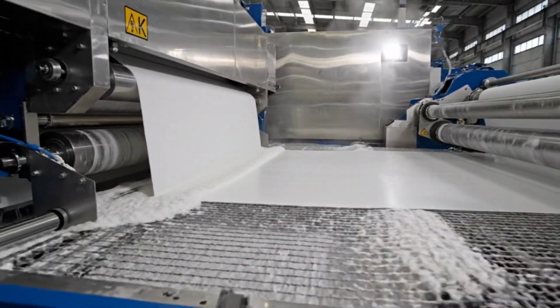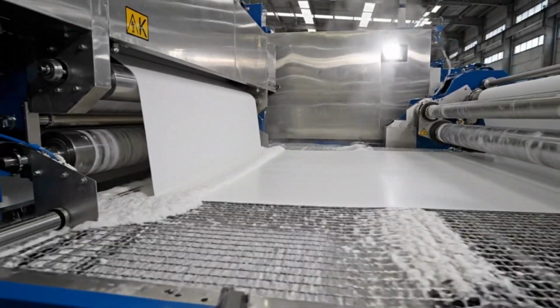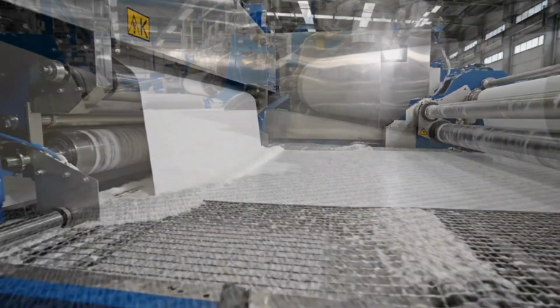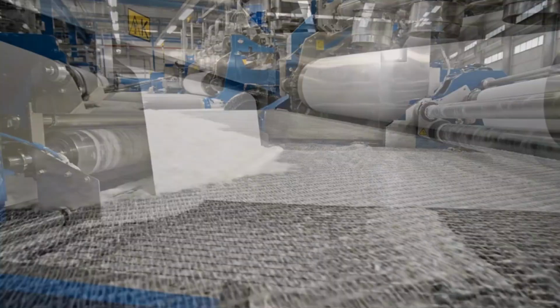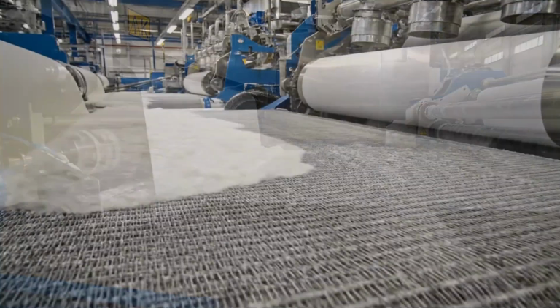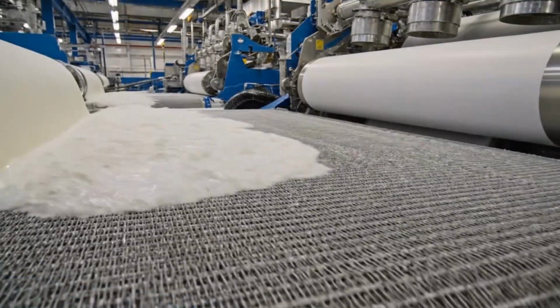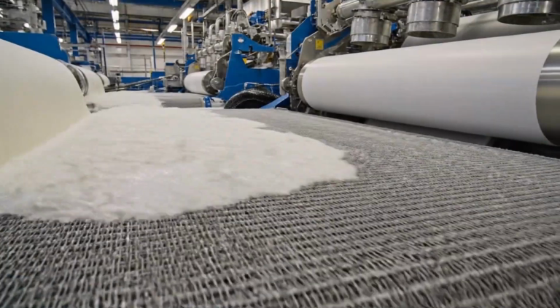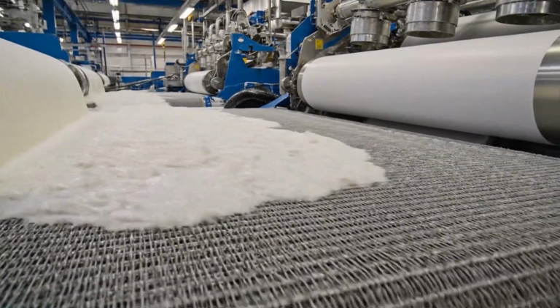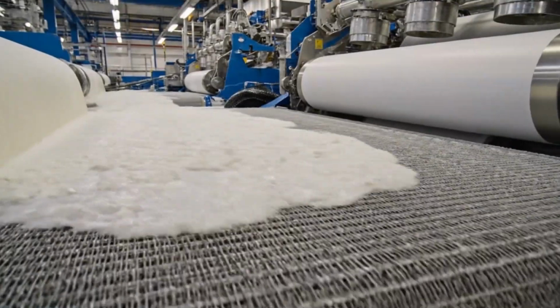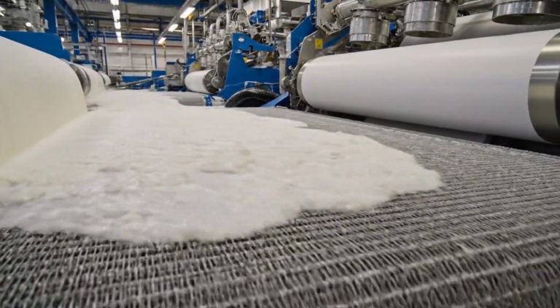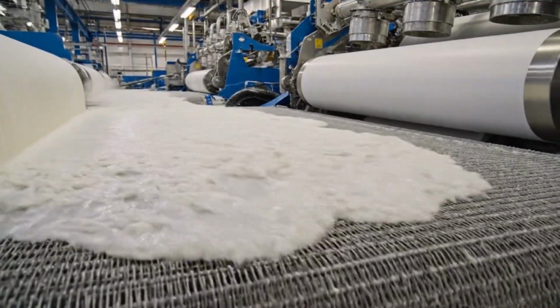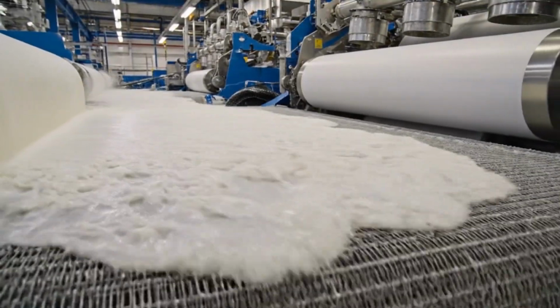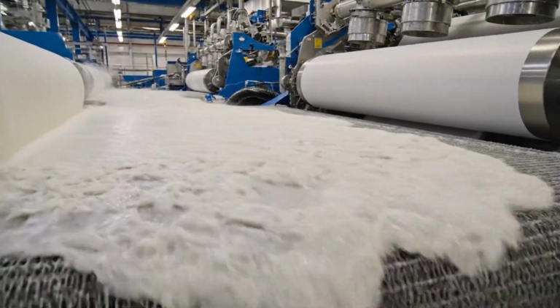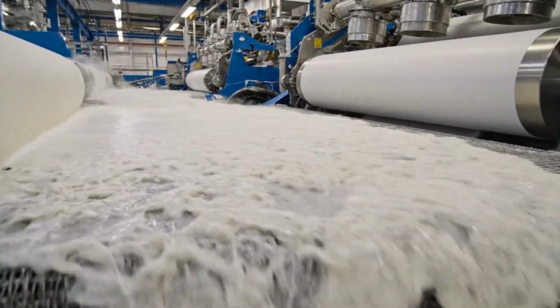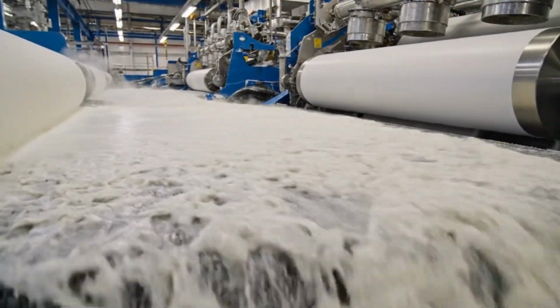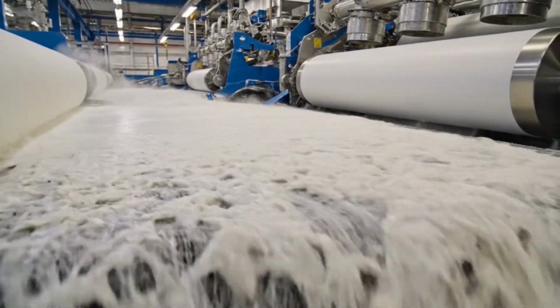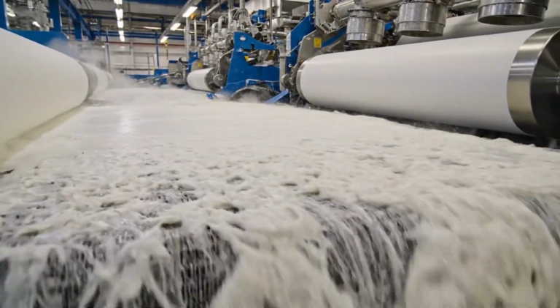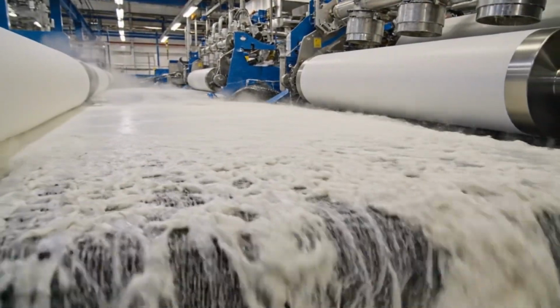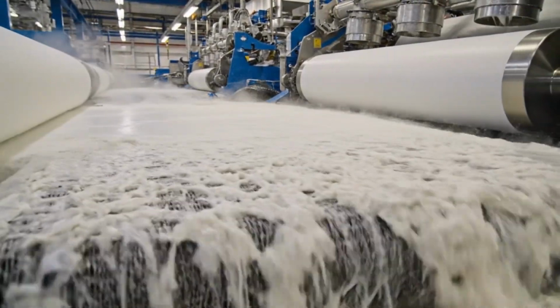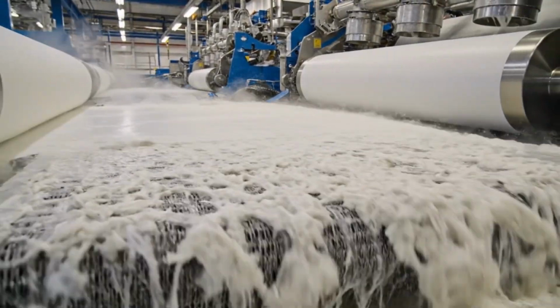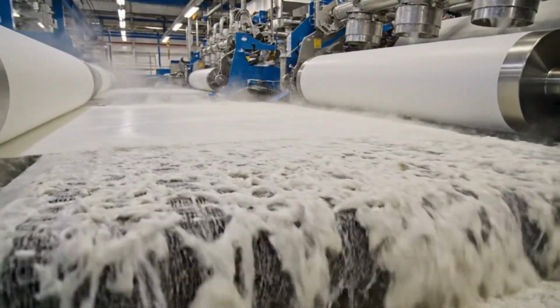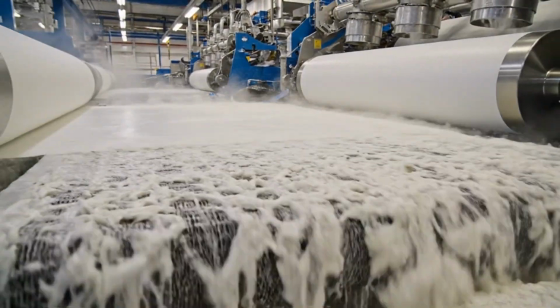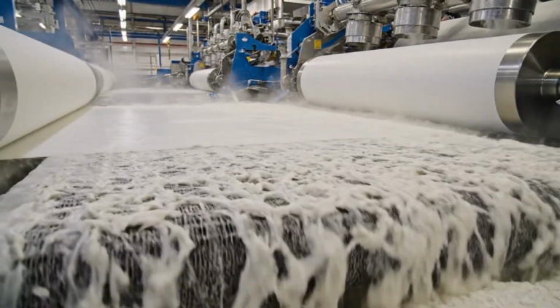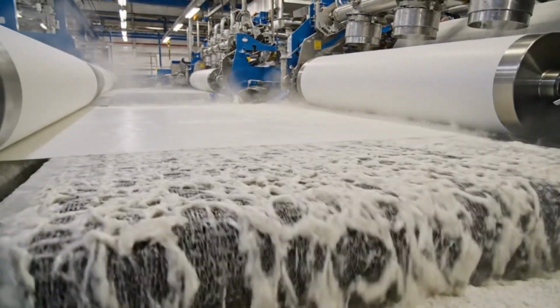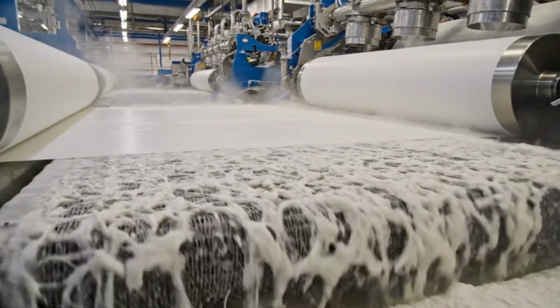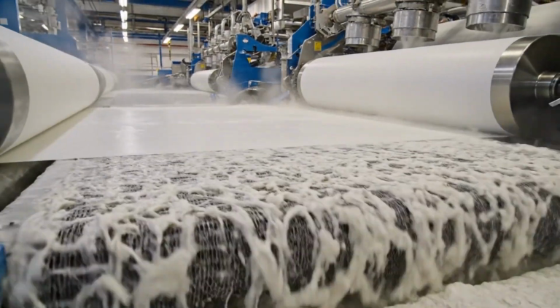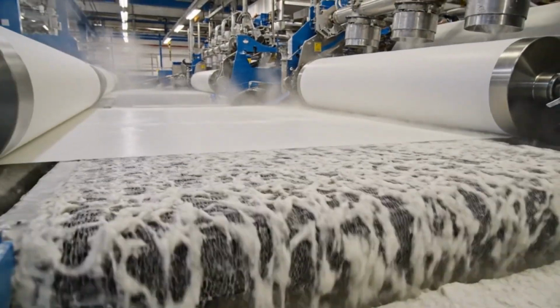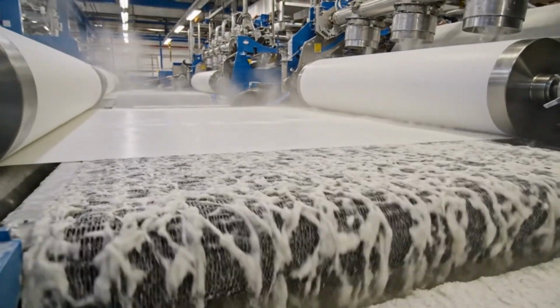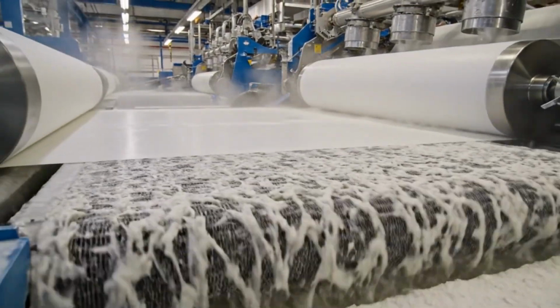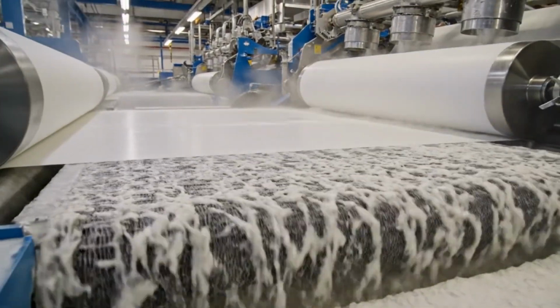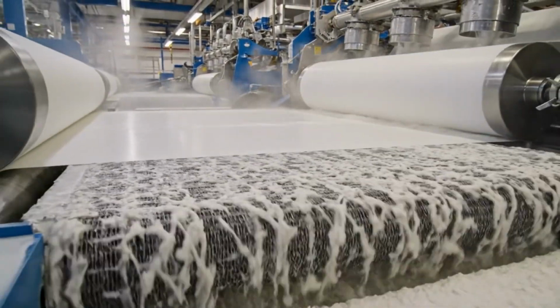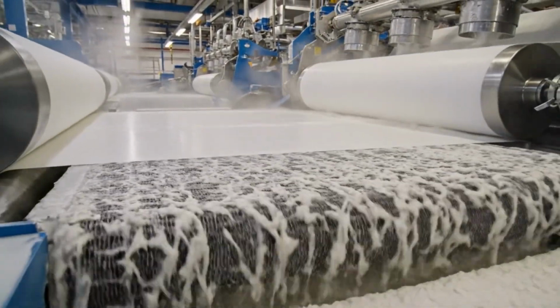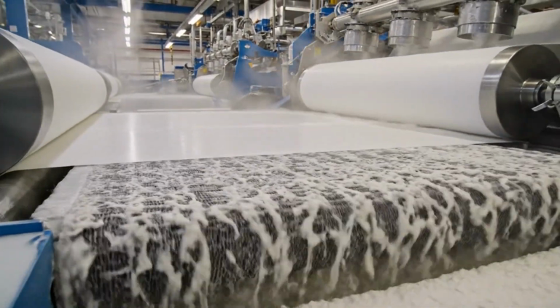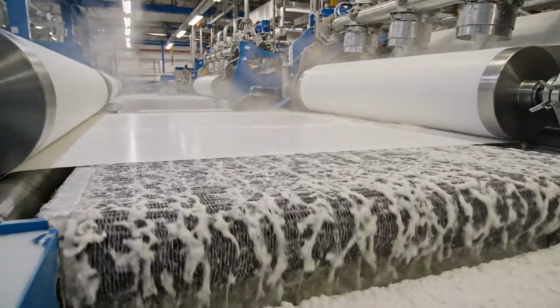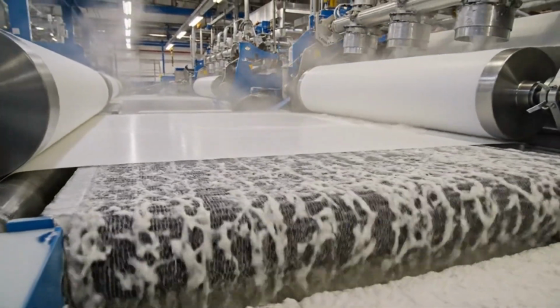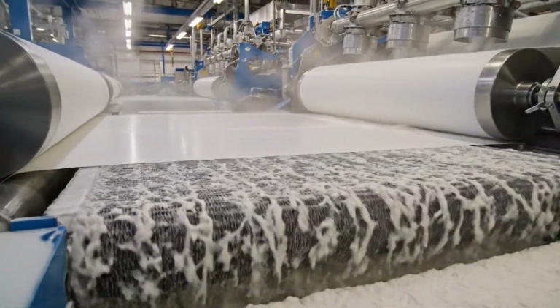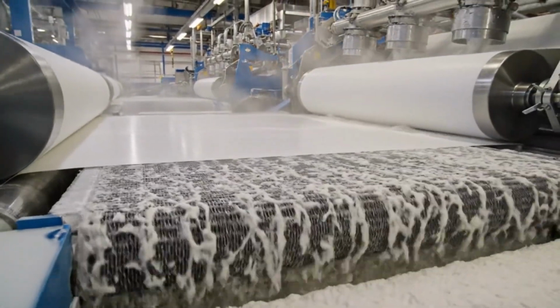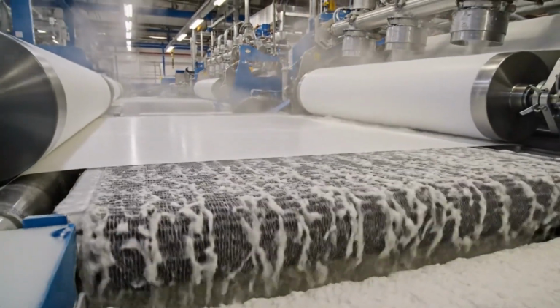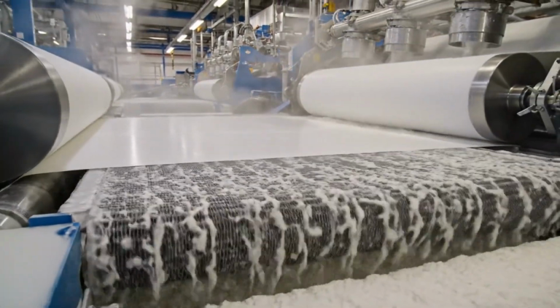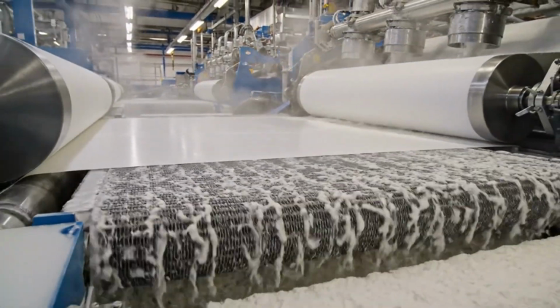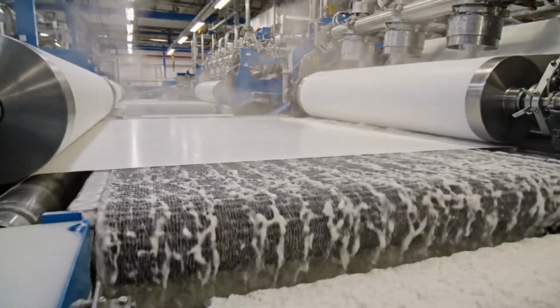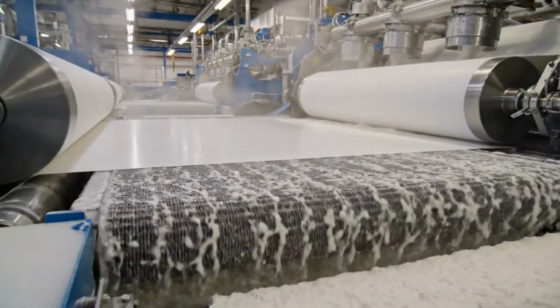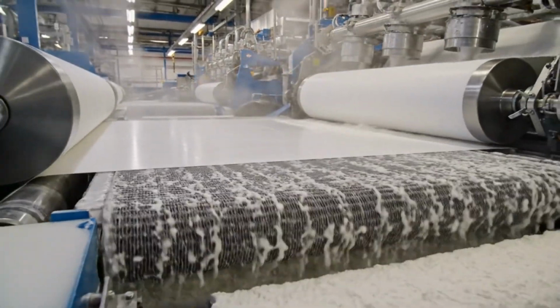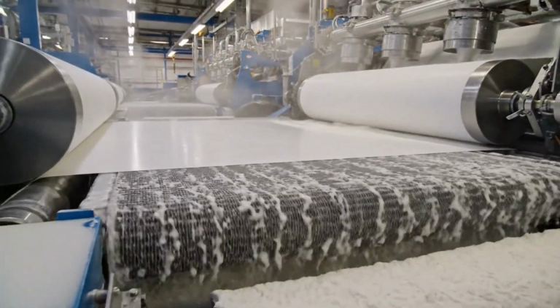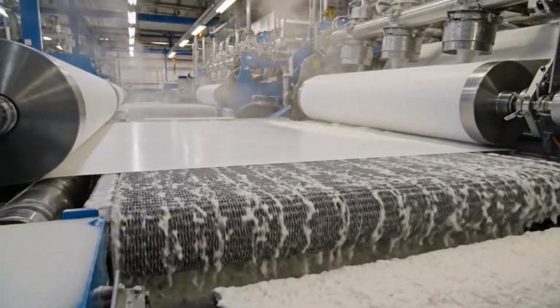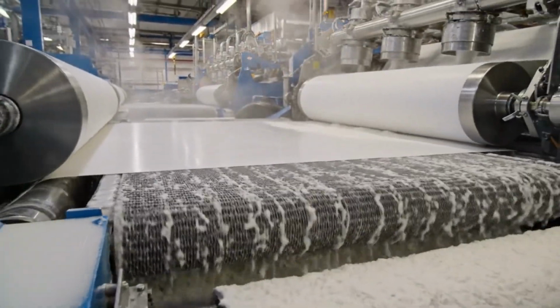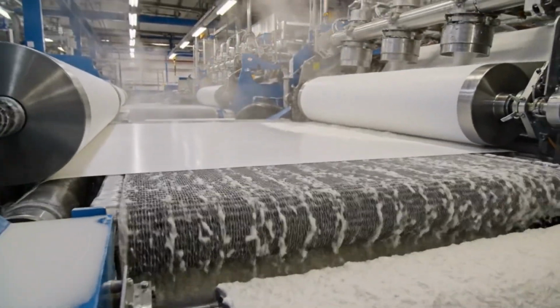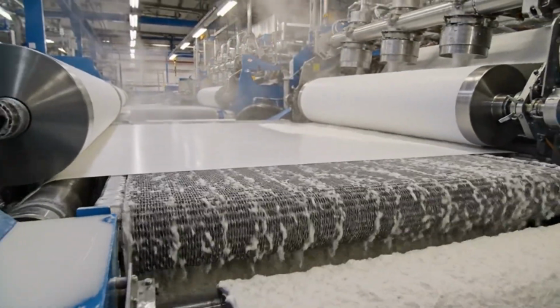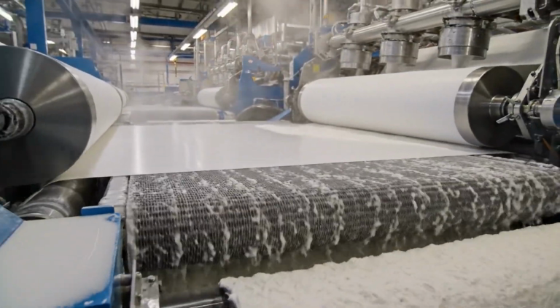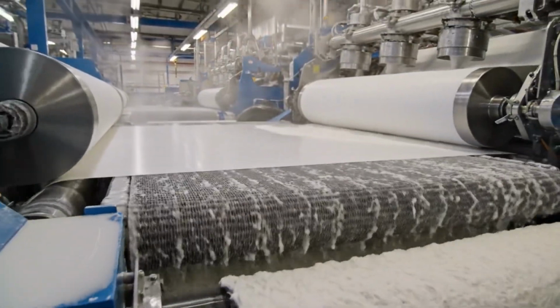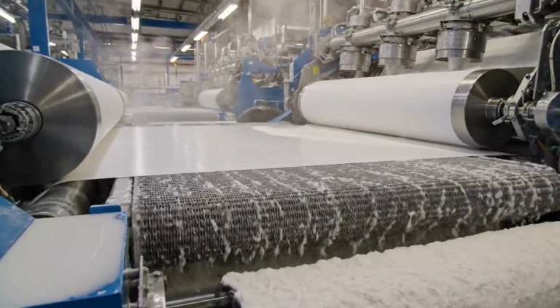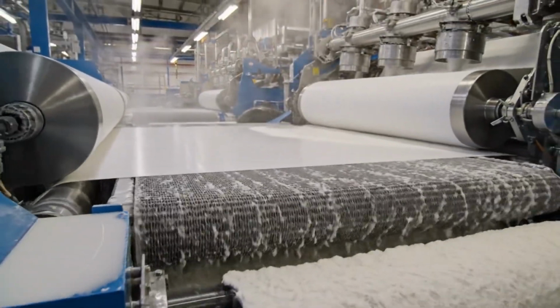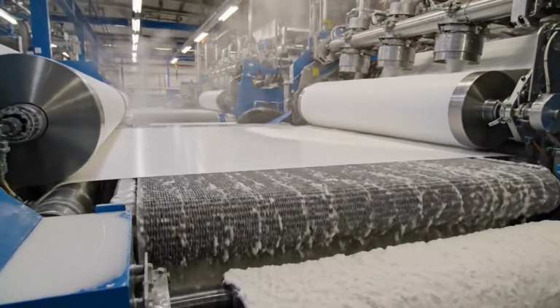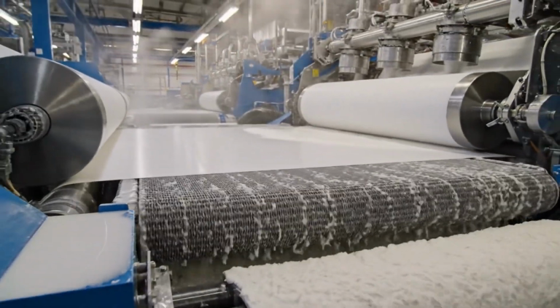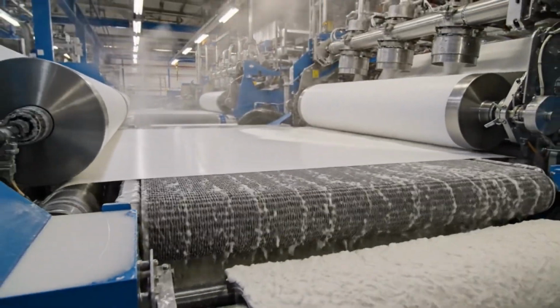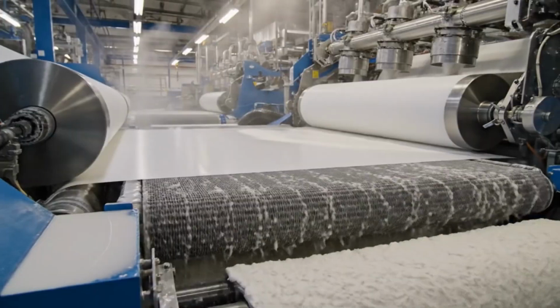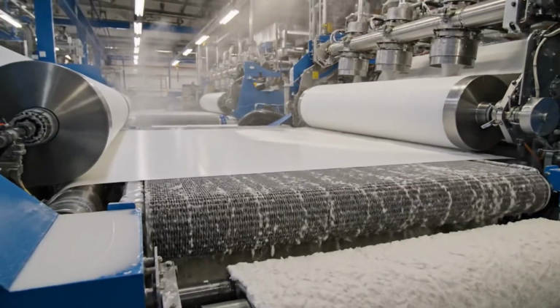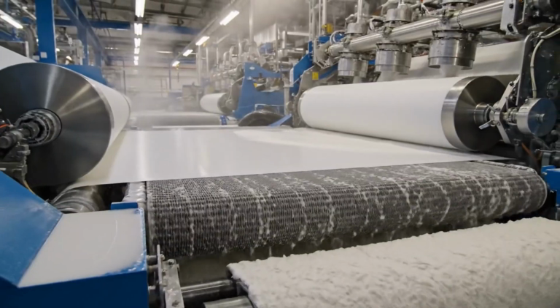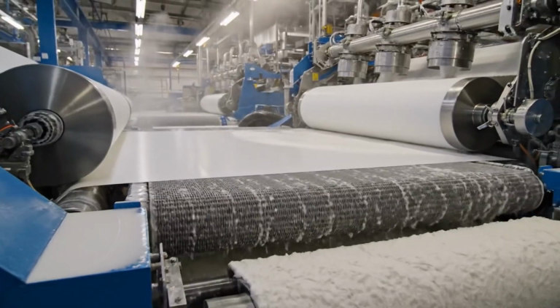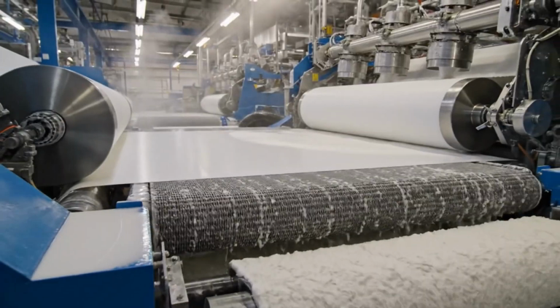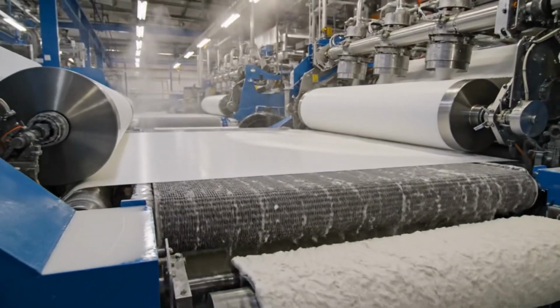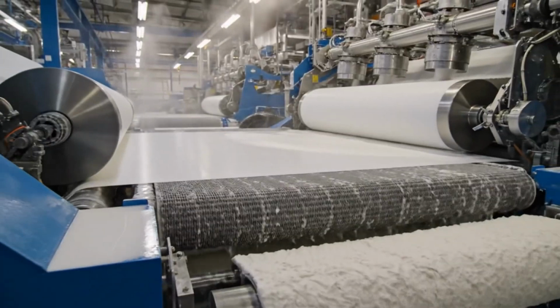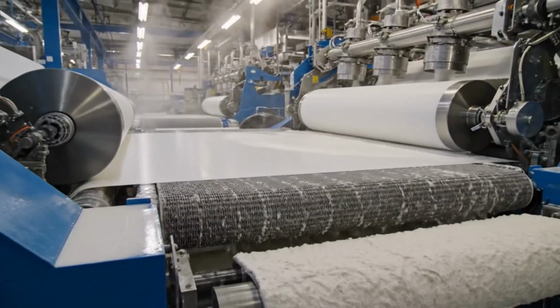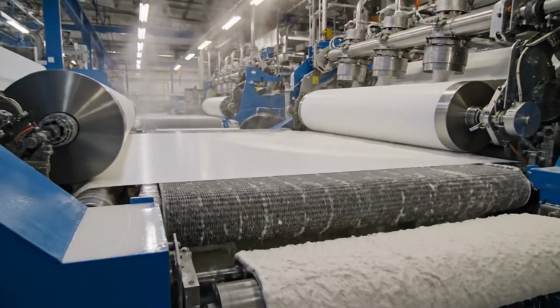The pulp slurry emerges from the head box onto the forming wire, beginning its journey of dewatering and solidification.